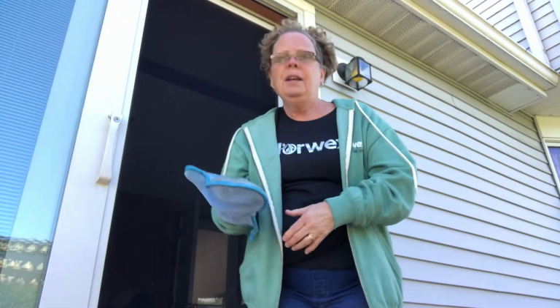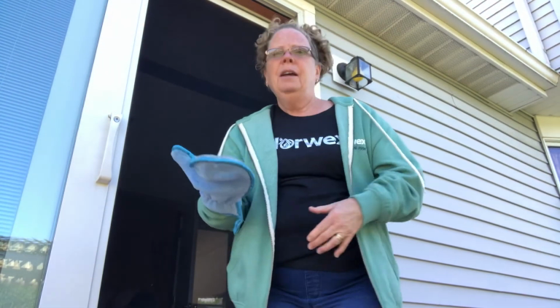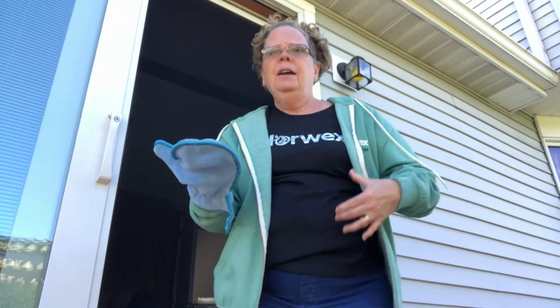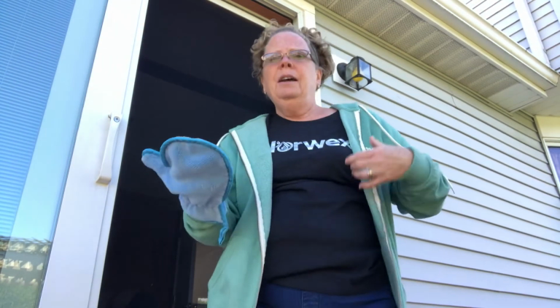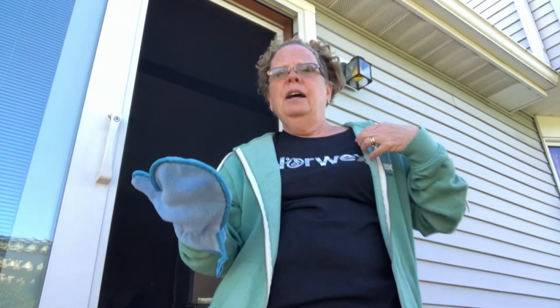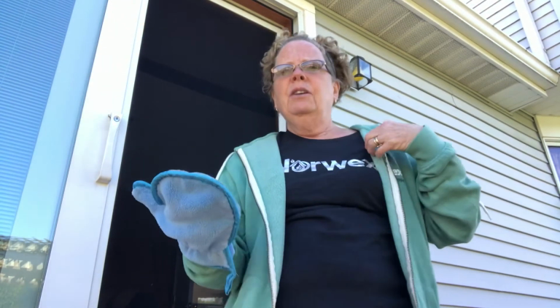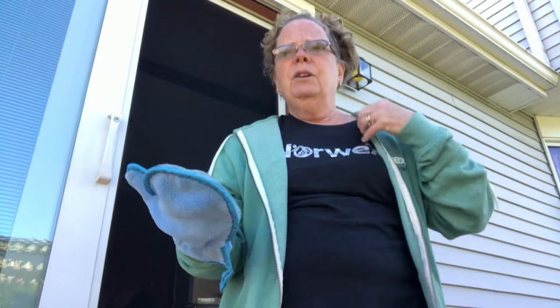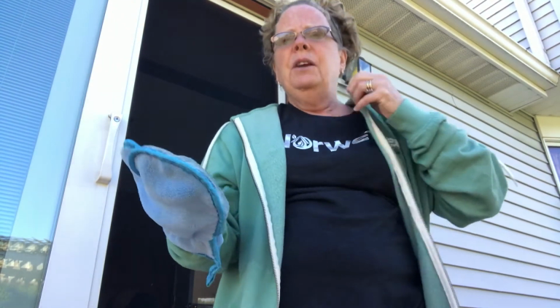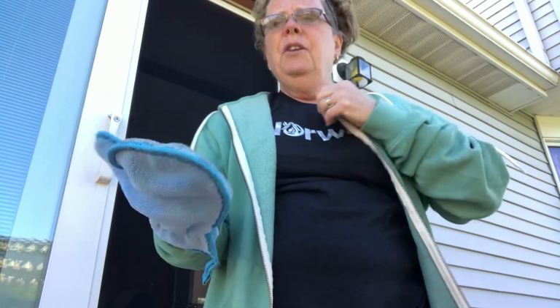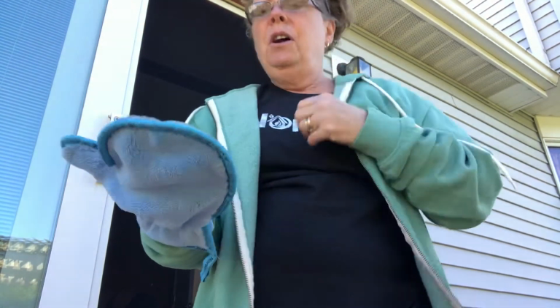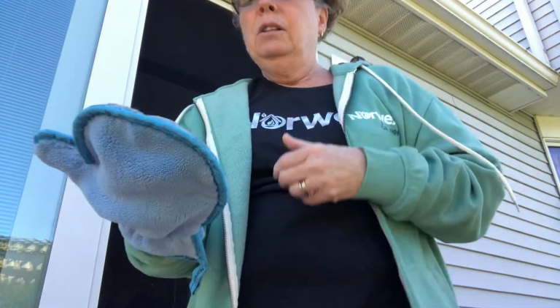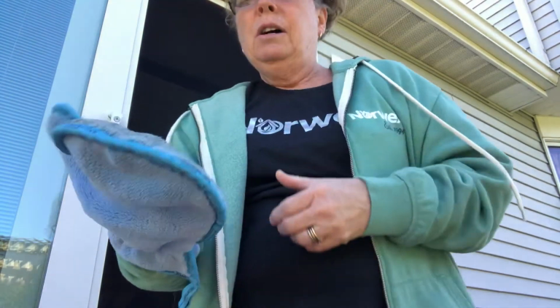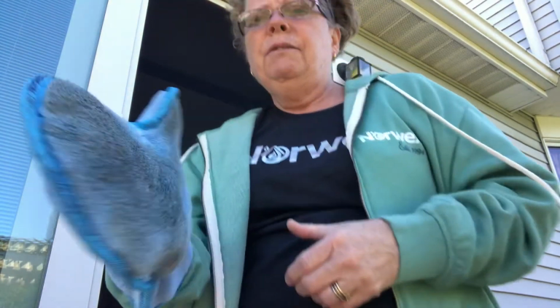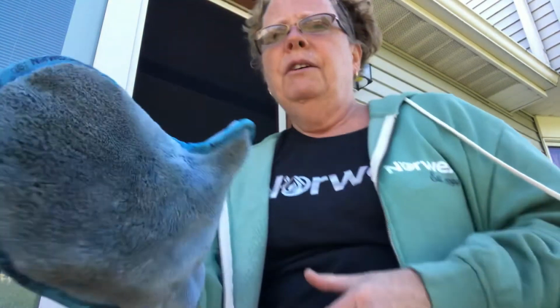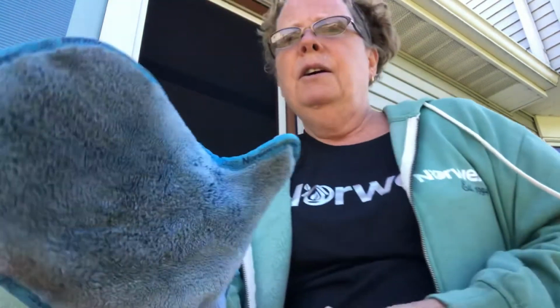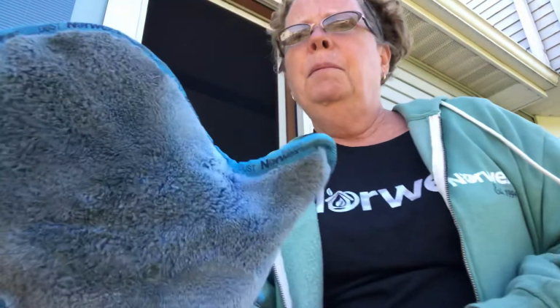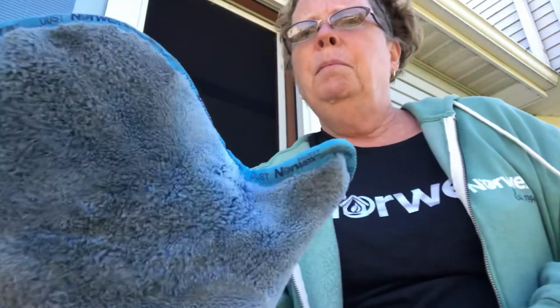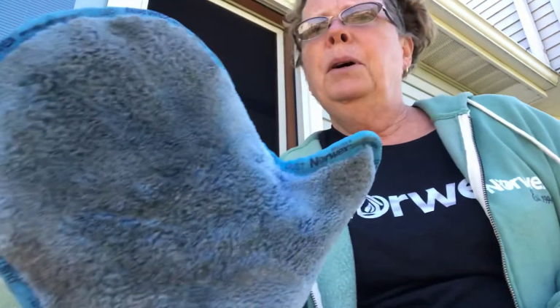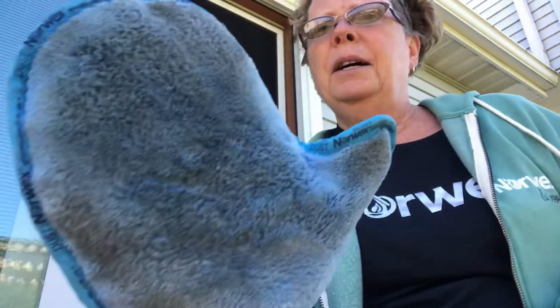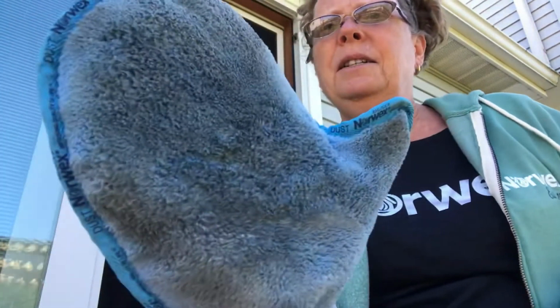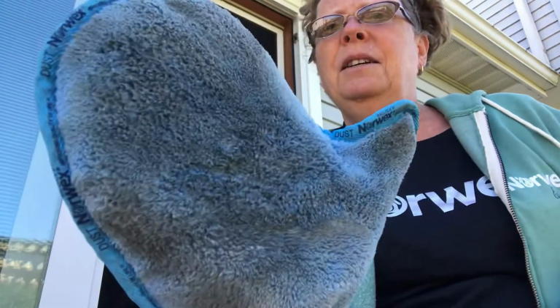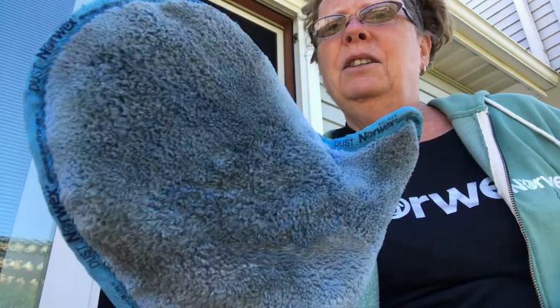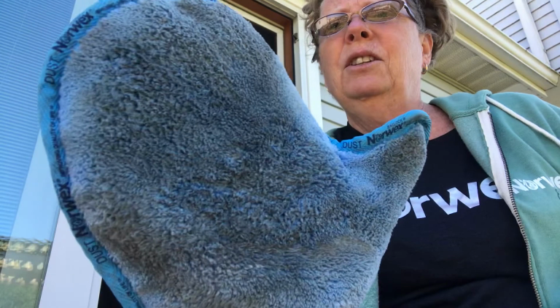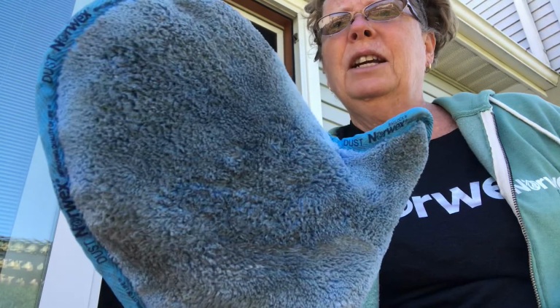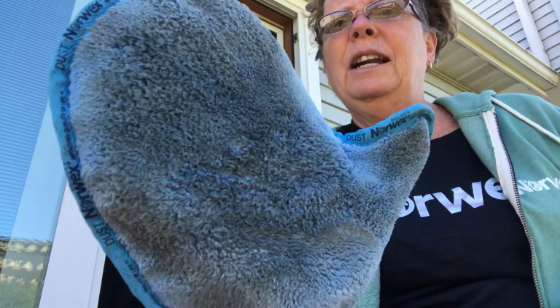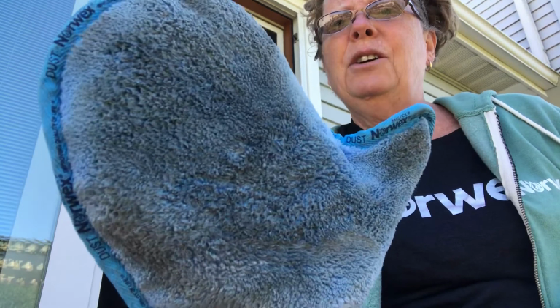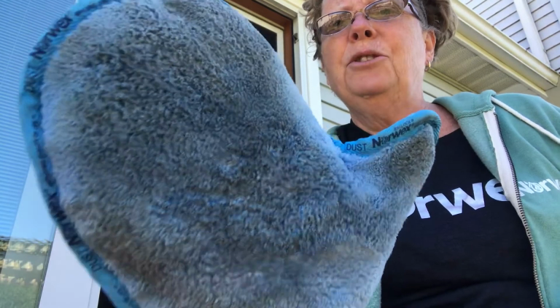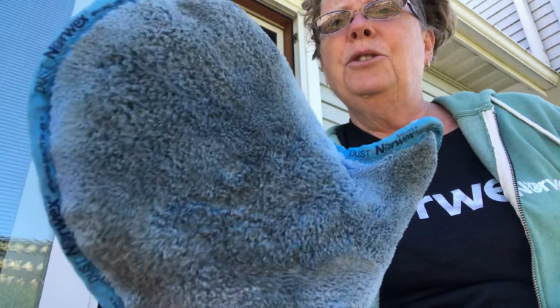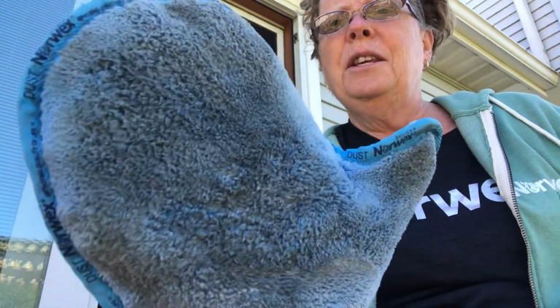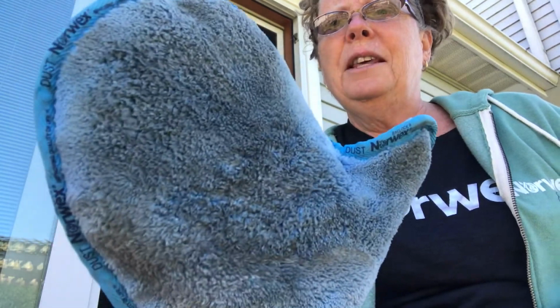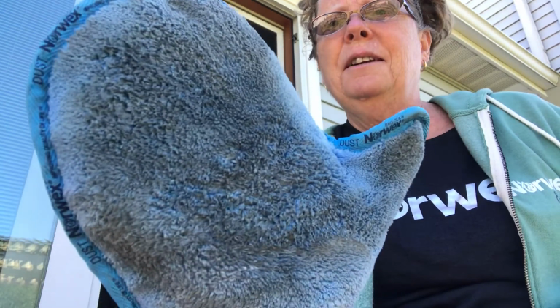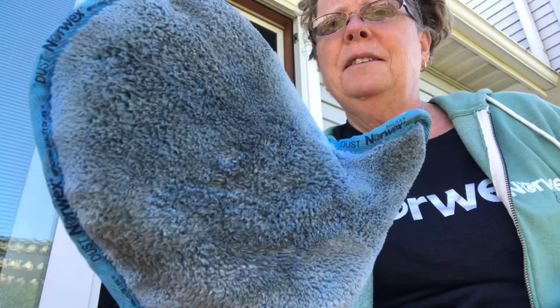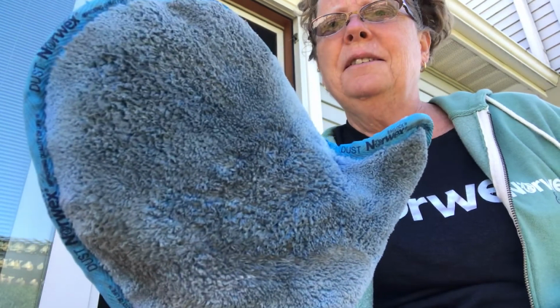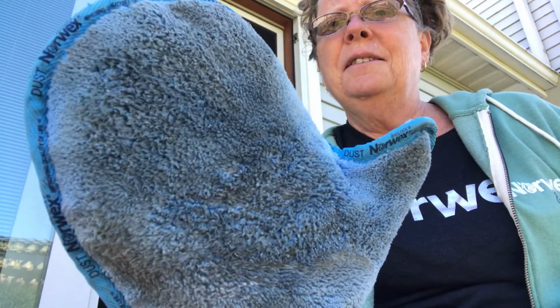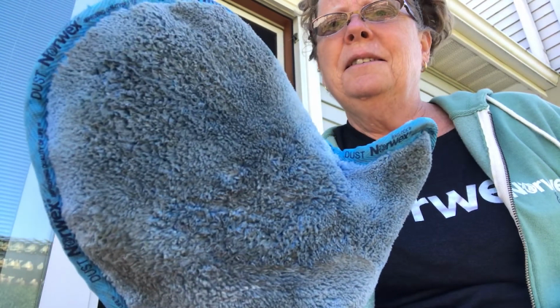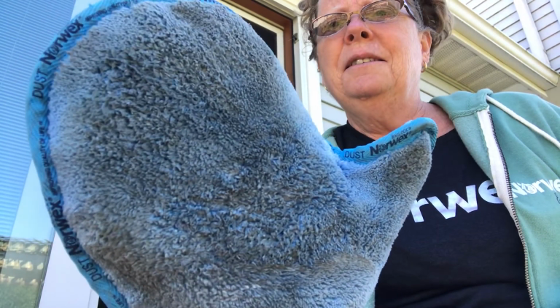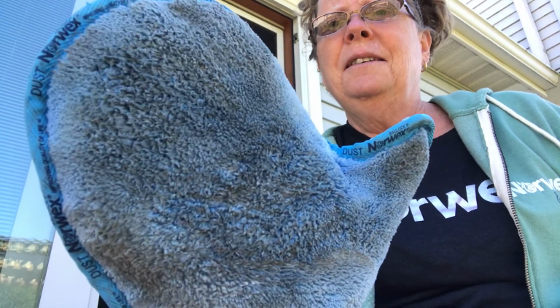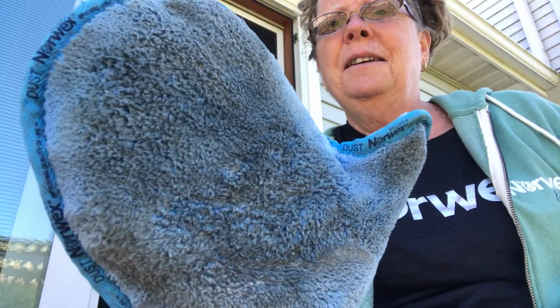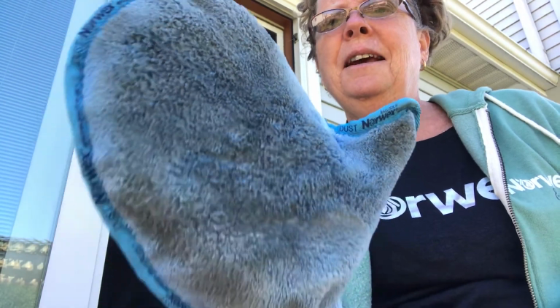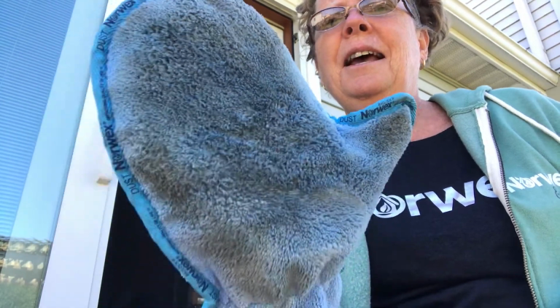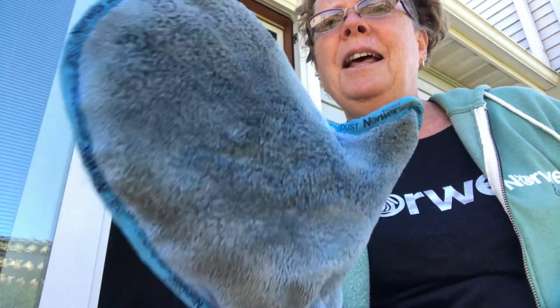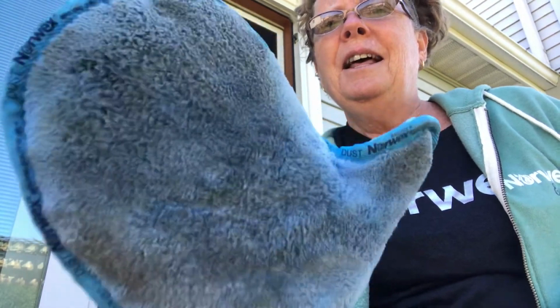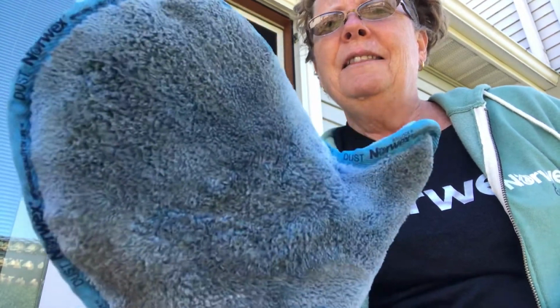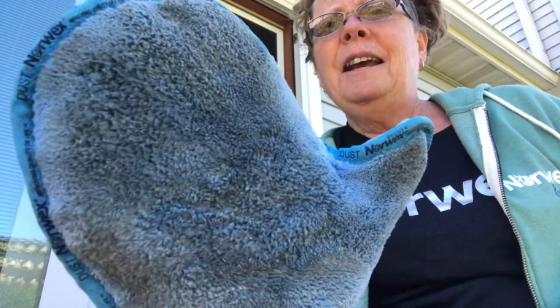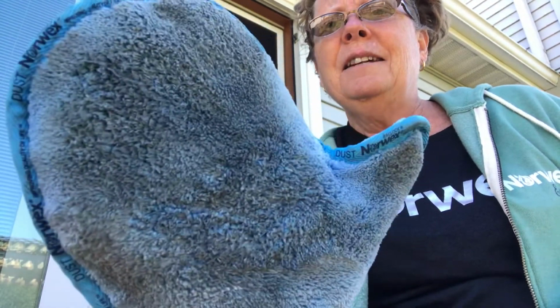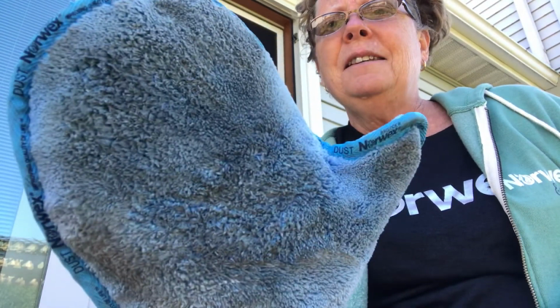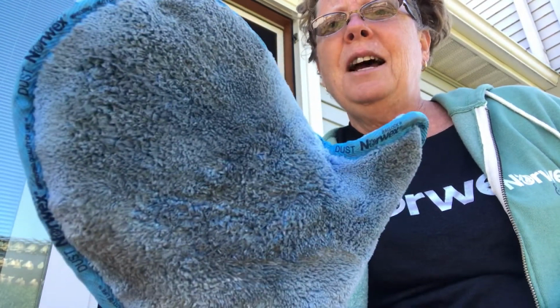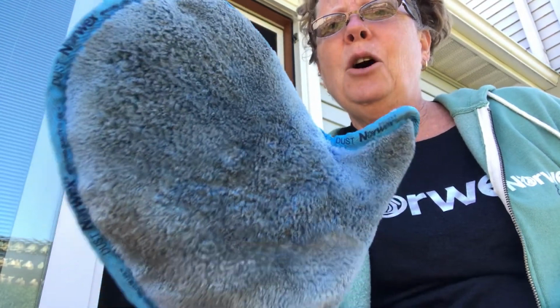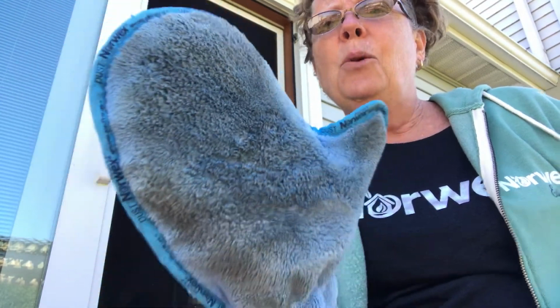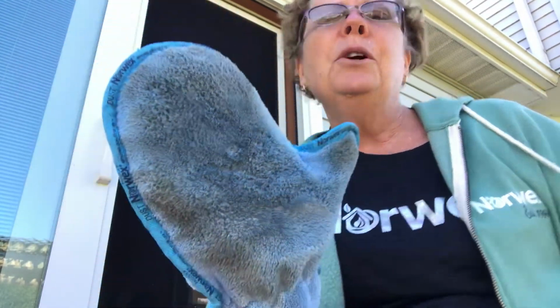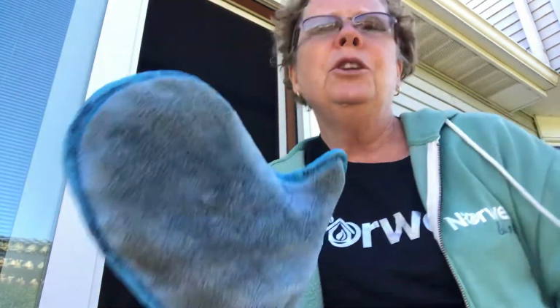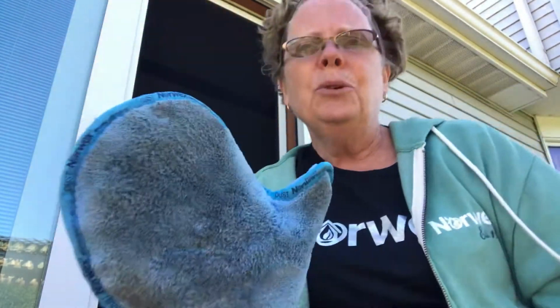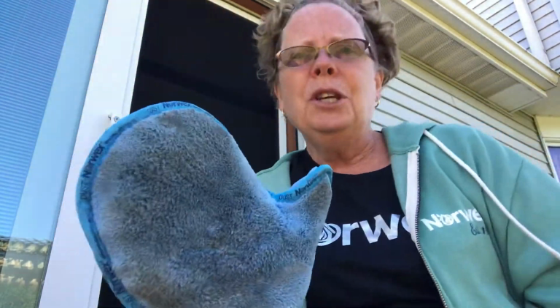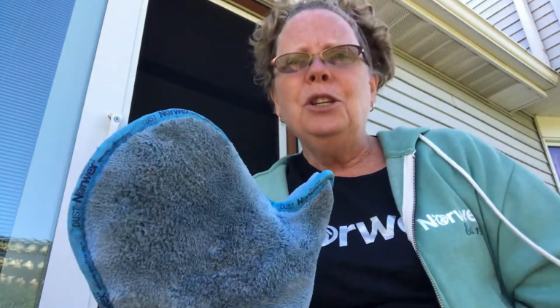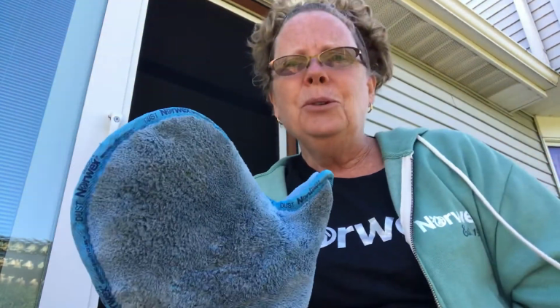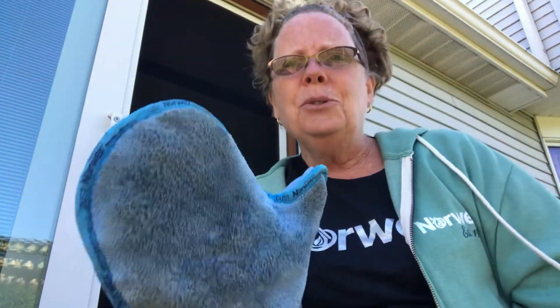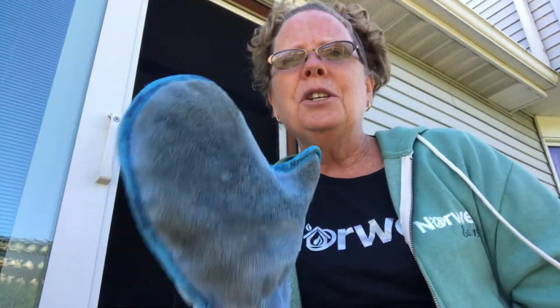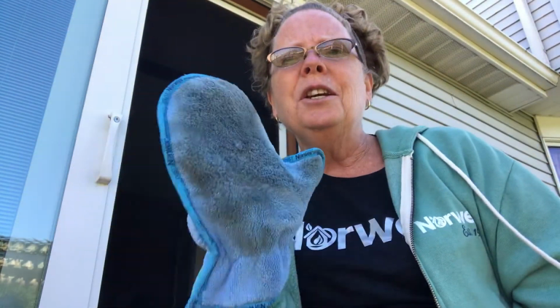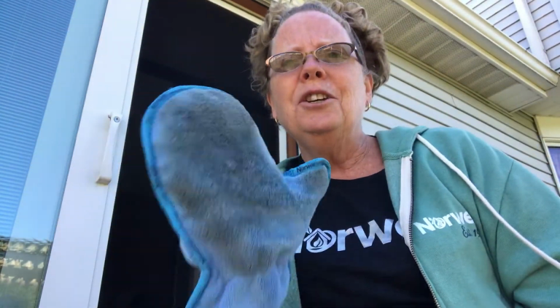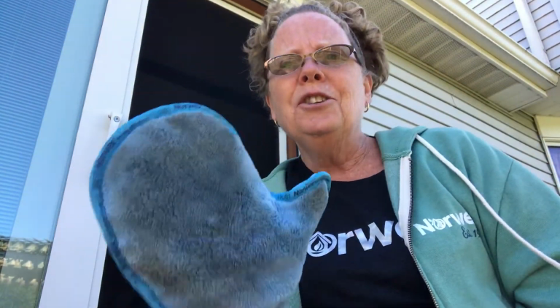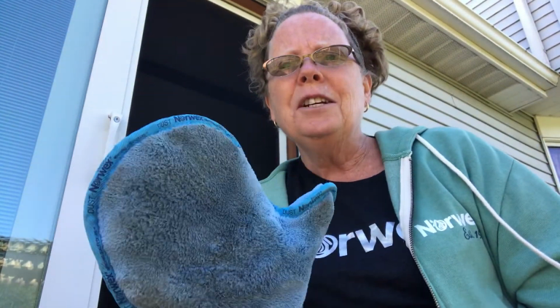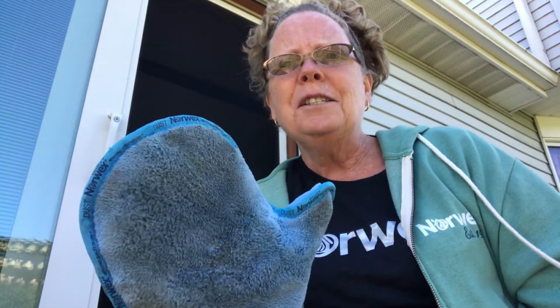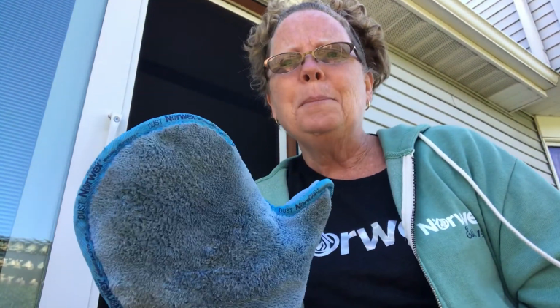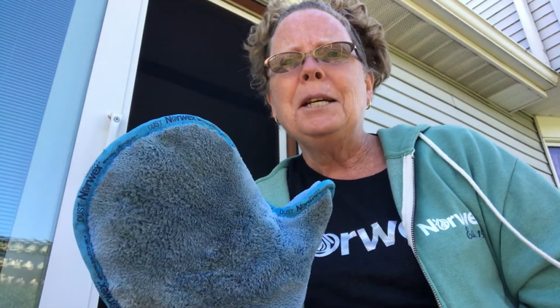I don't have it all off but look at how dirty that is. That's how you can use your dust mitt.